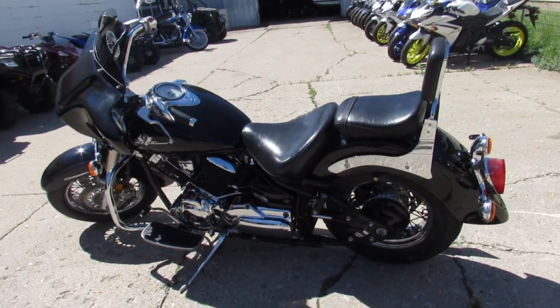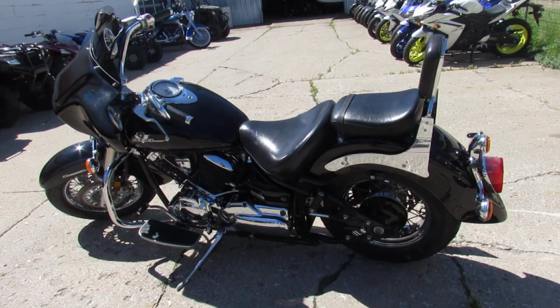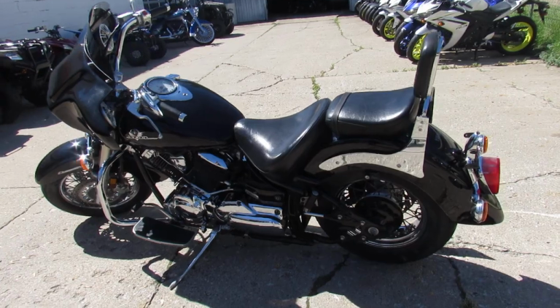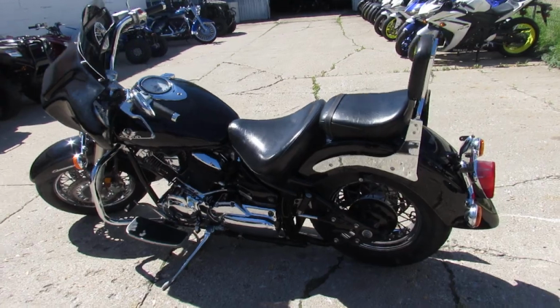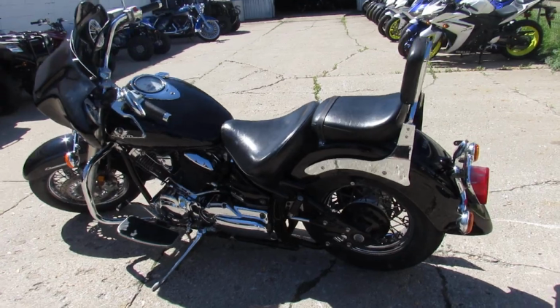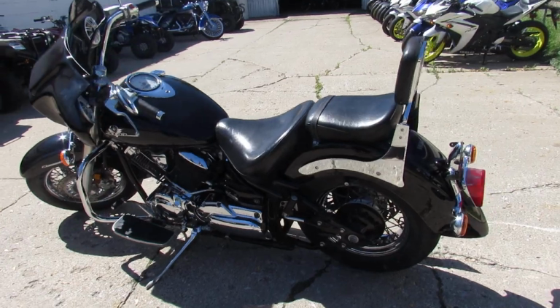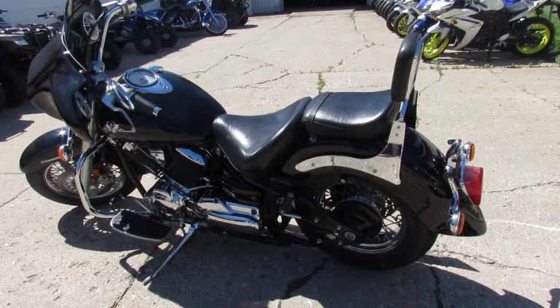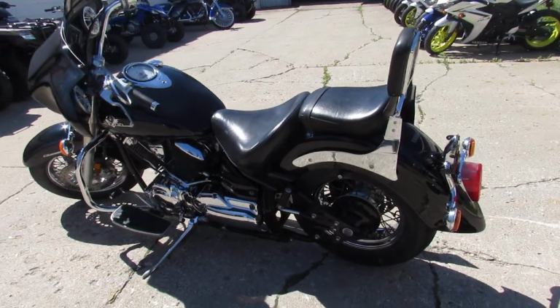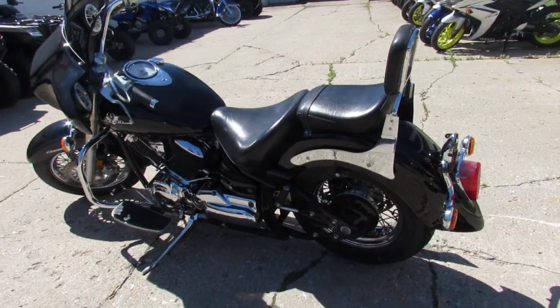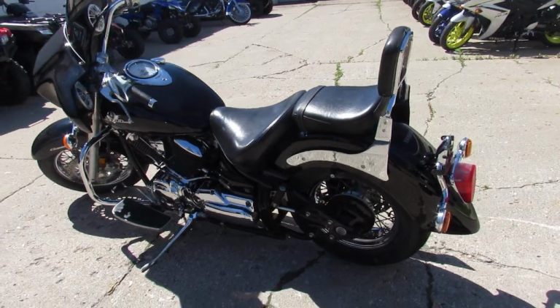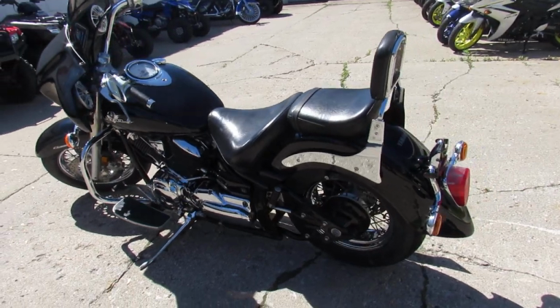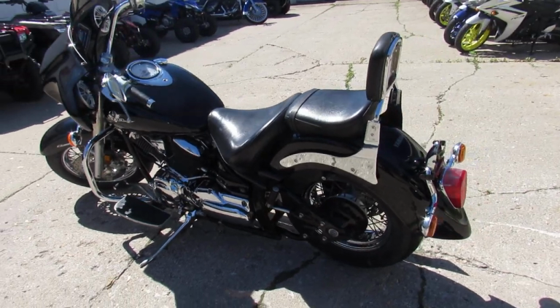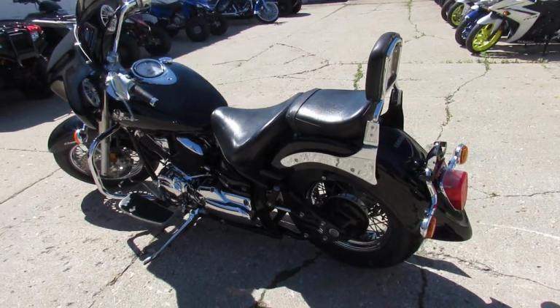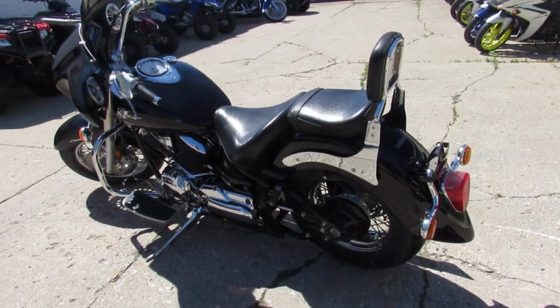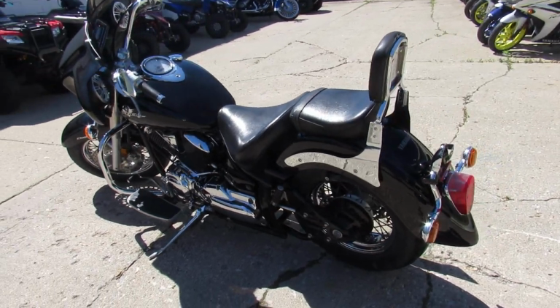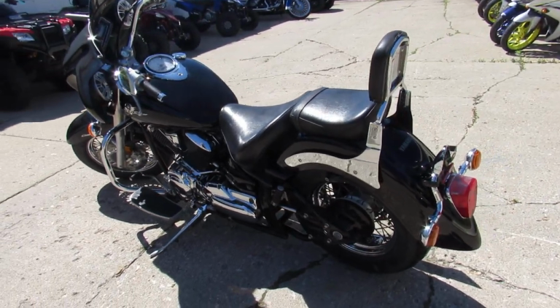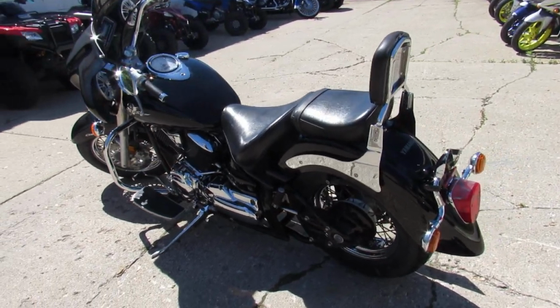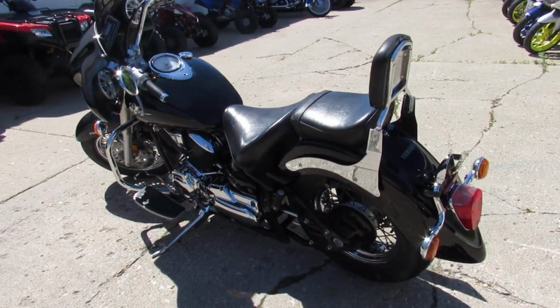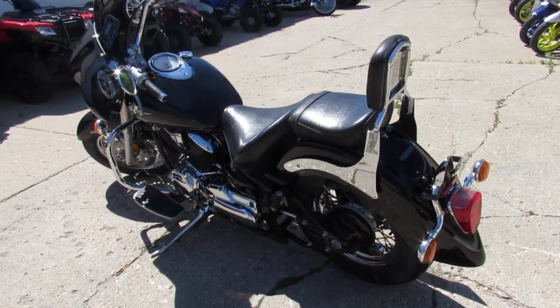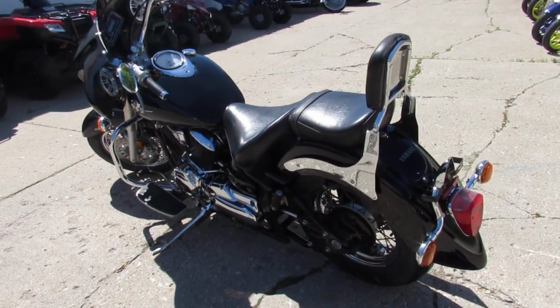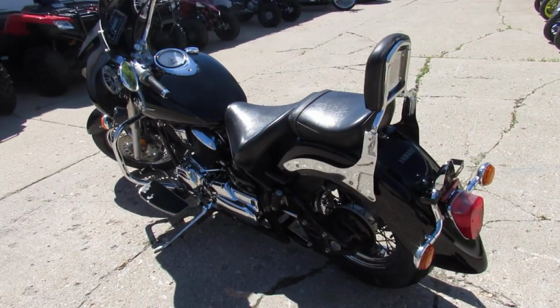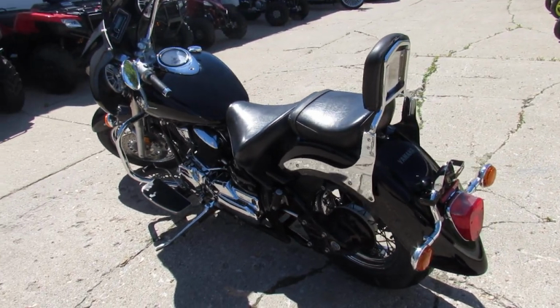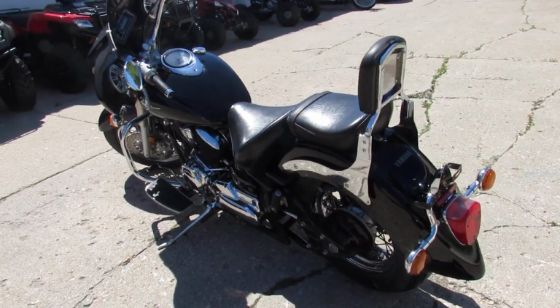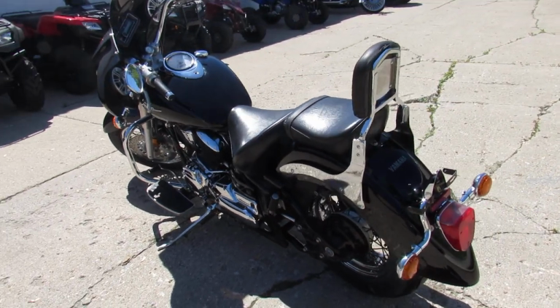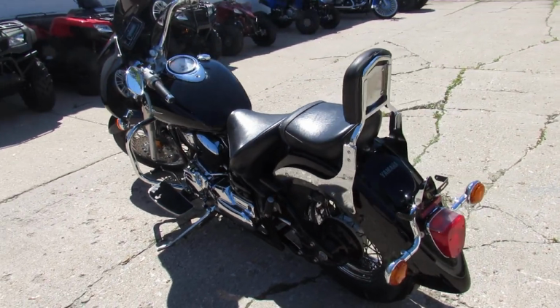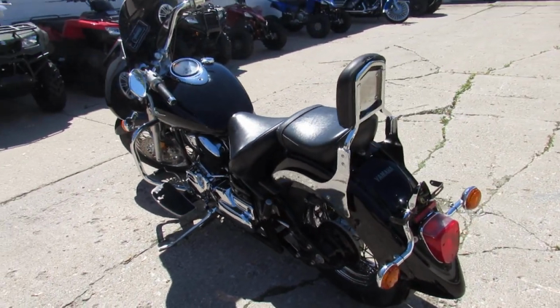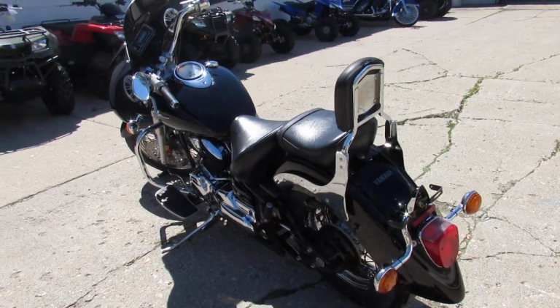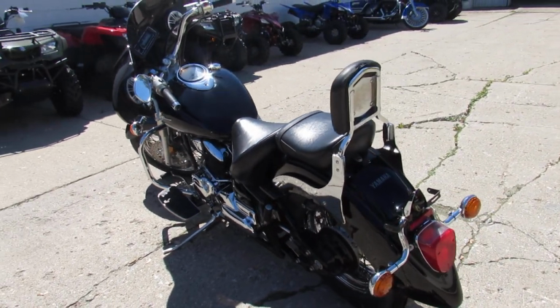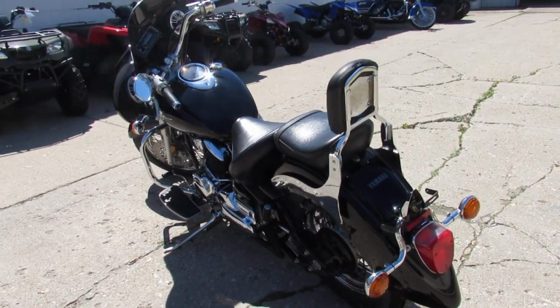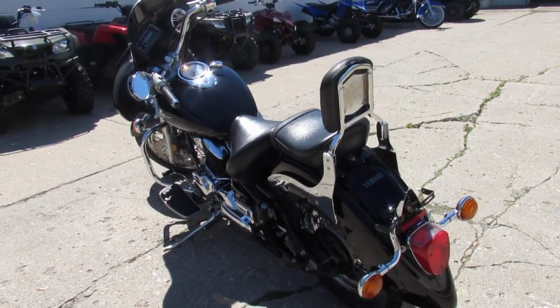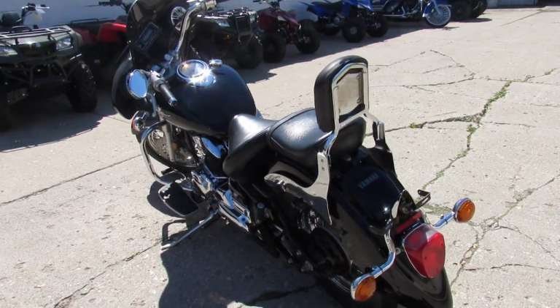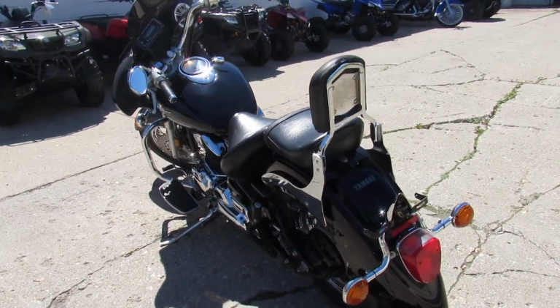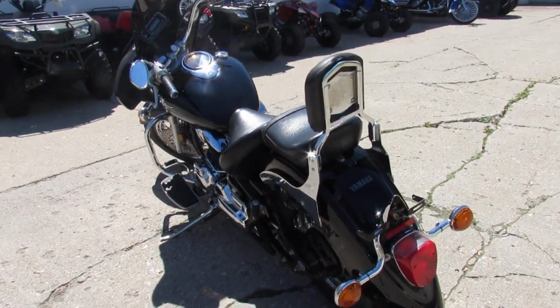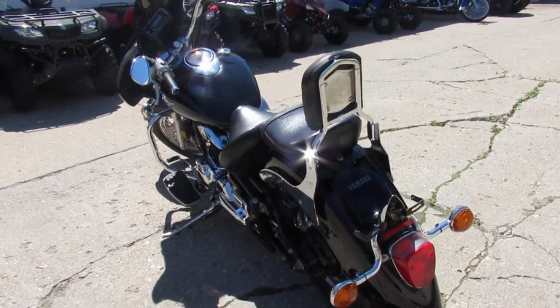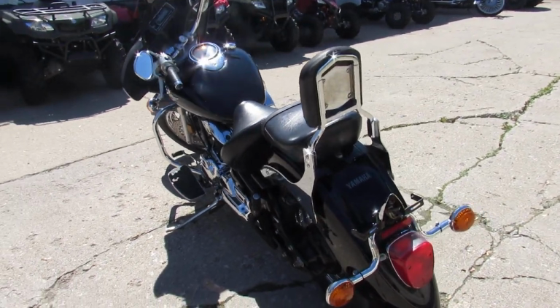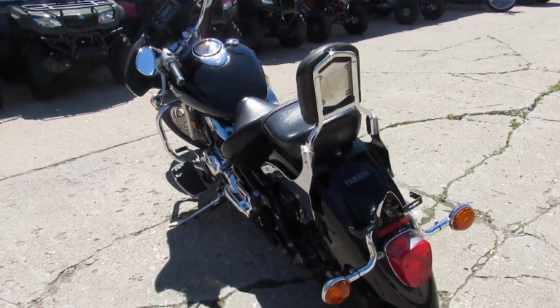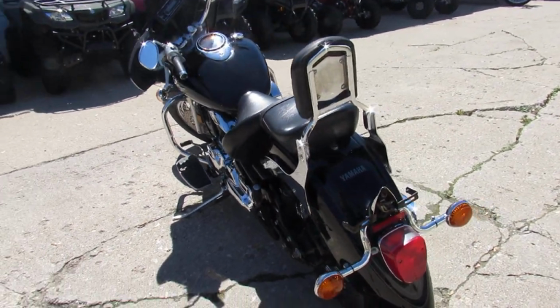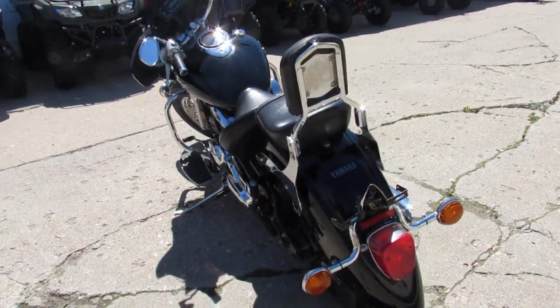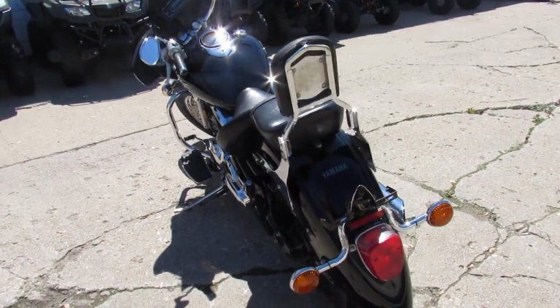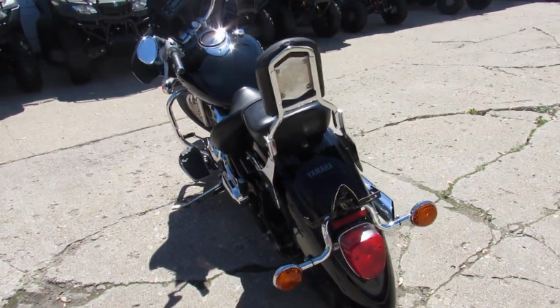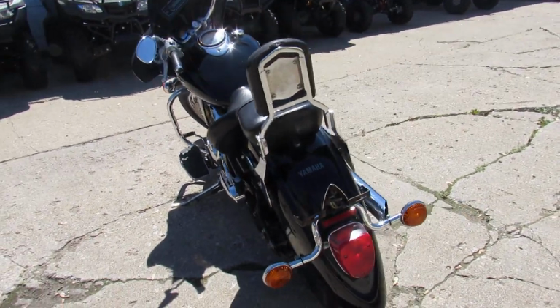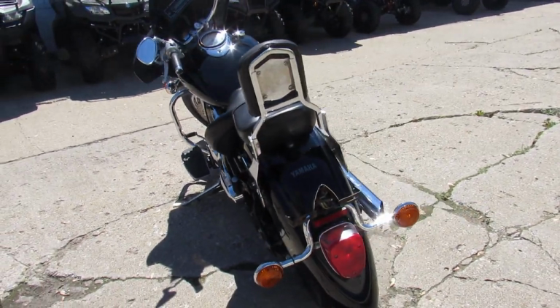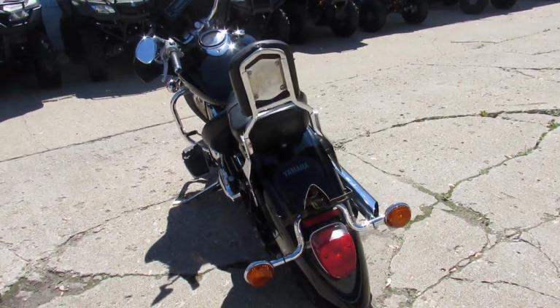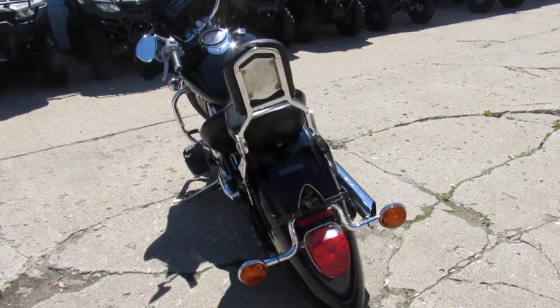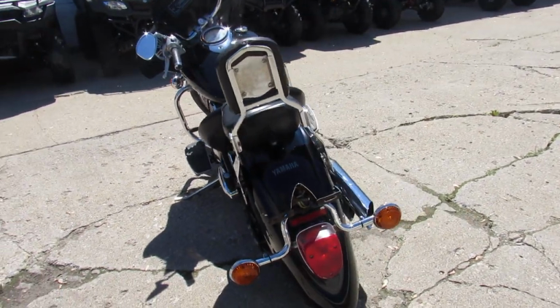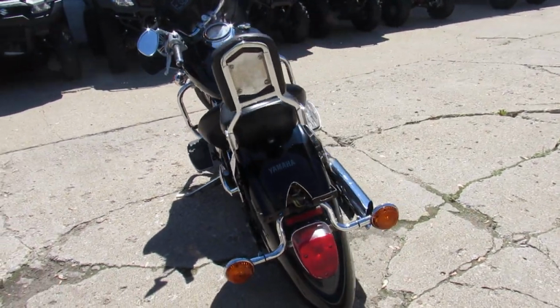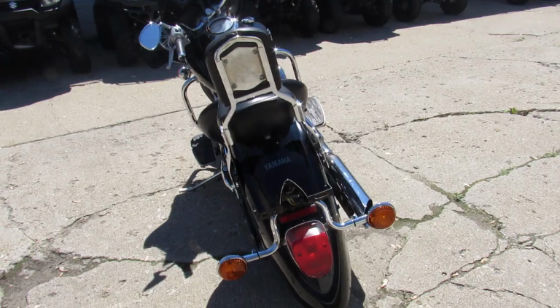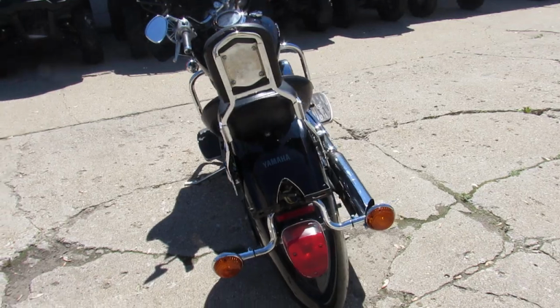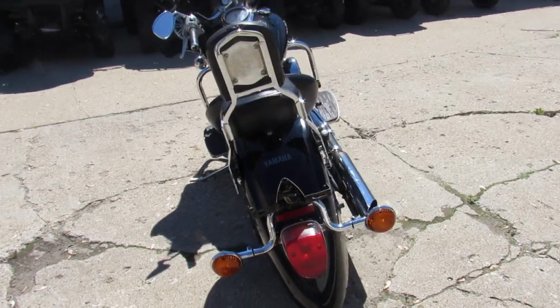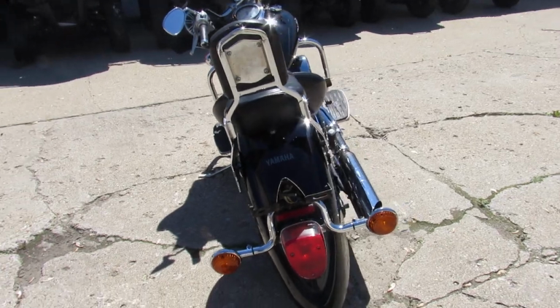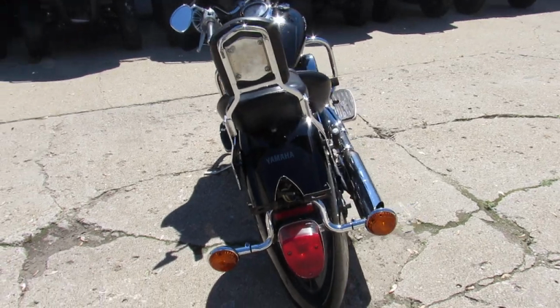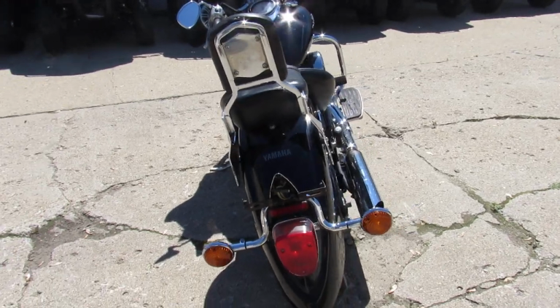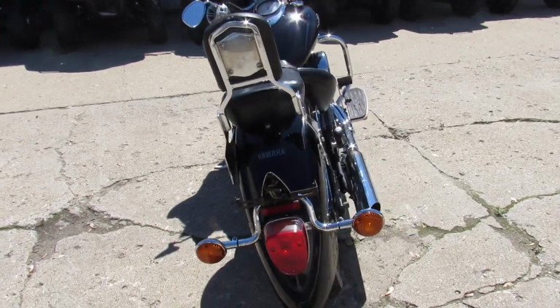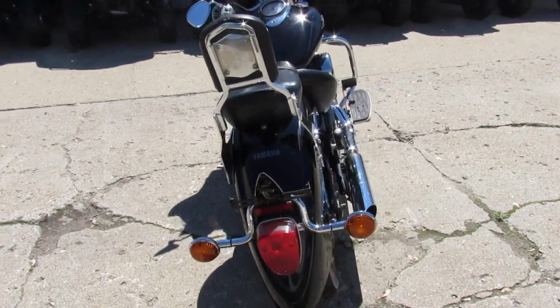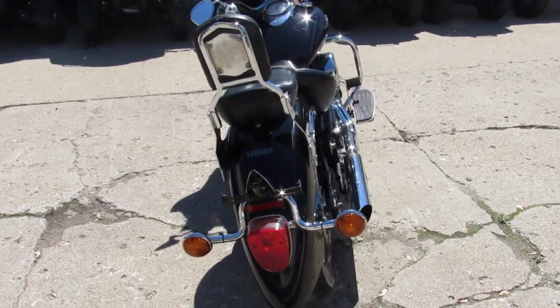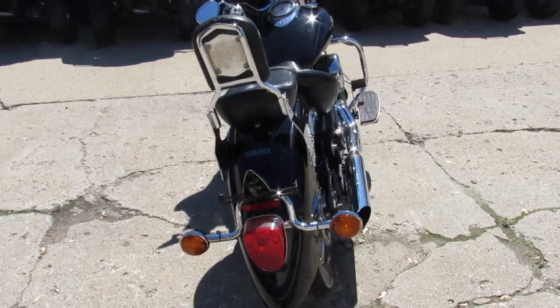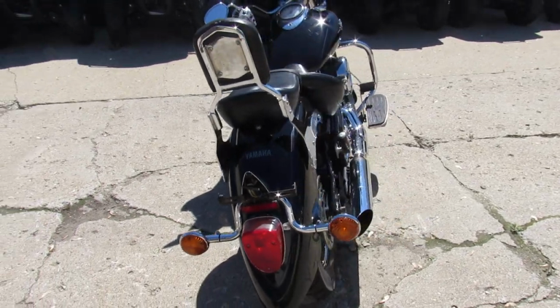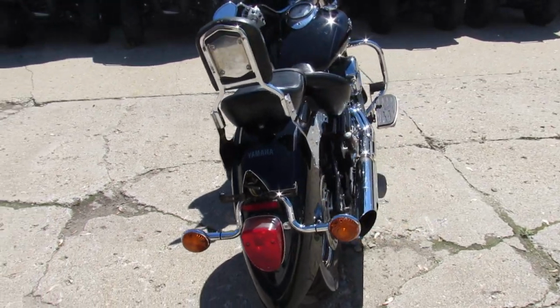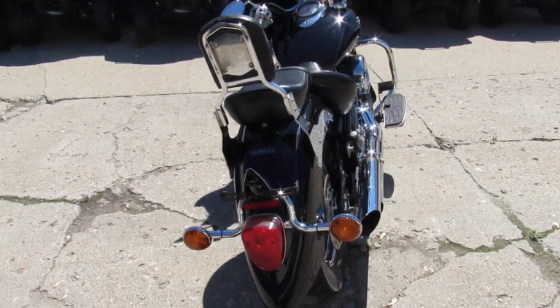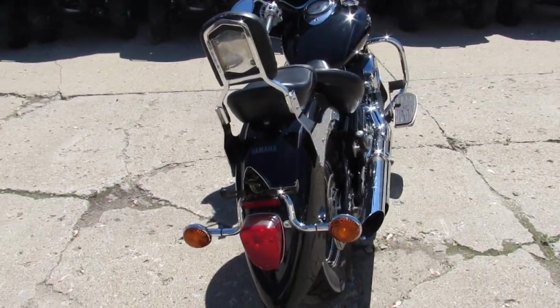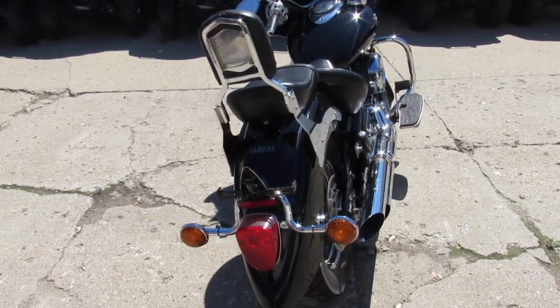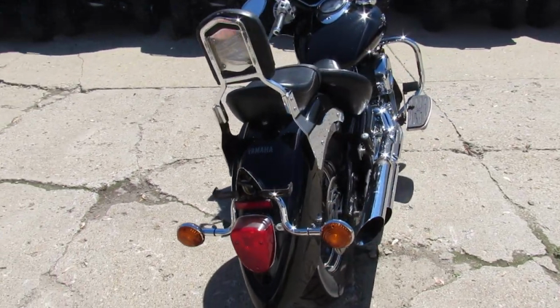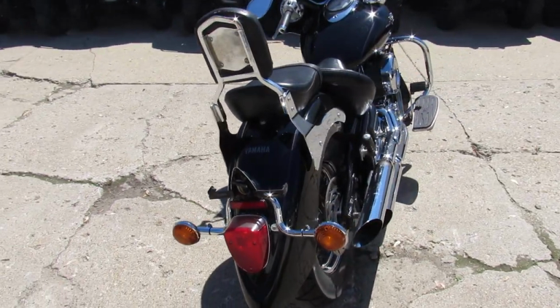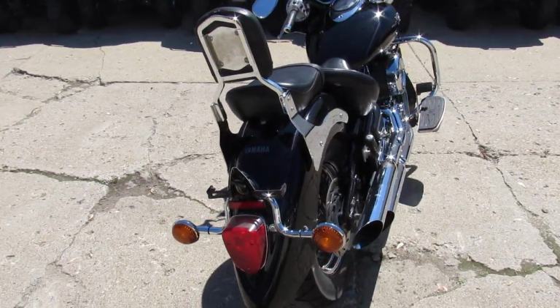Just serviced at a factory authorized Yamaha dealership — fluids been changed, it's ready for the road guys. You can crank up the tunes and roll on this one.